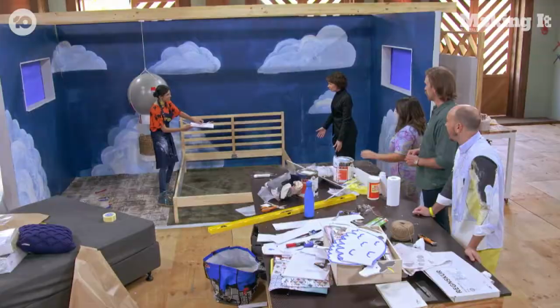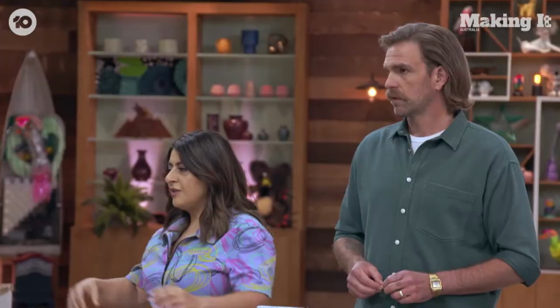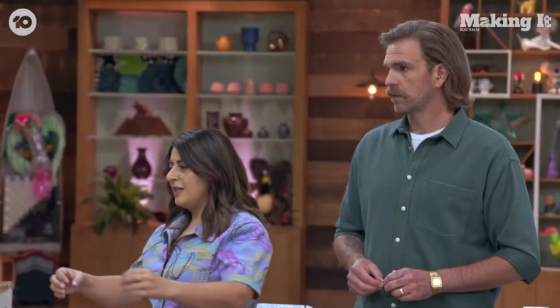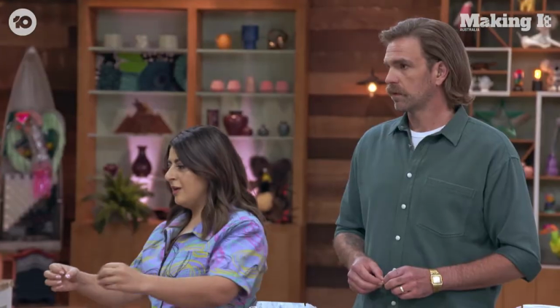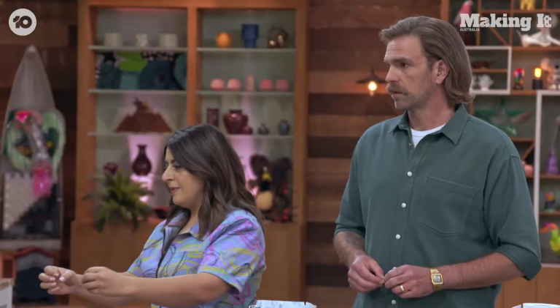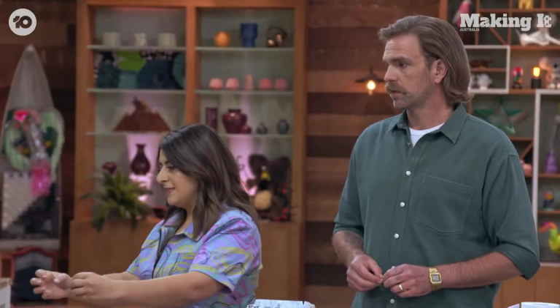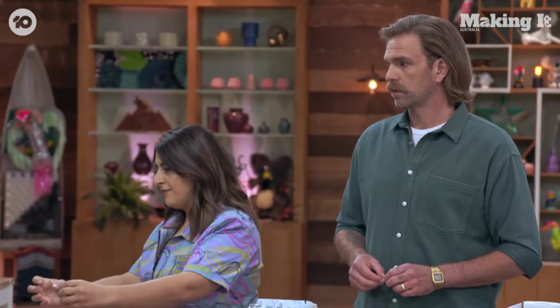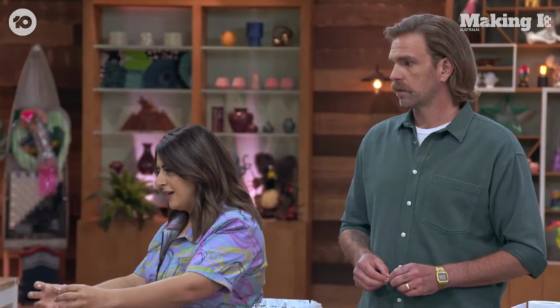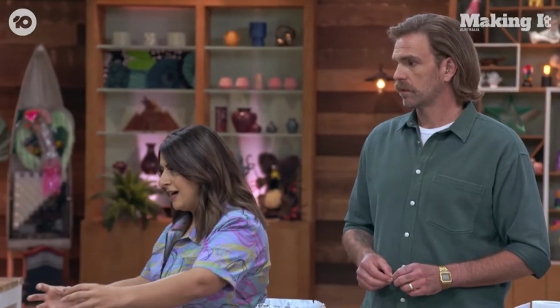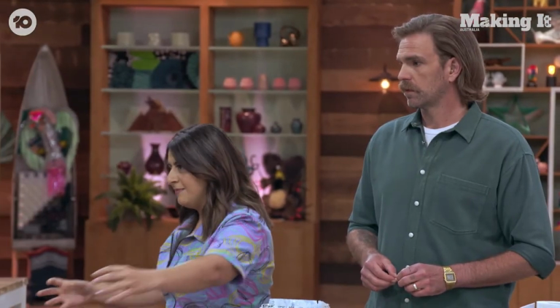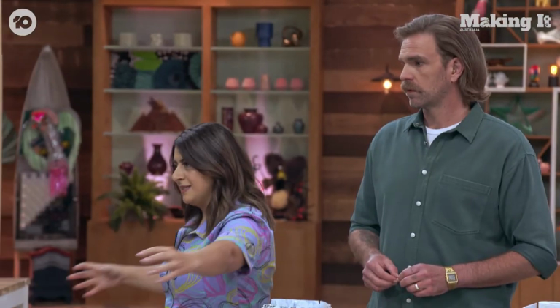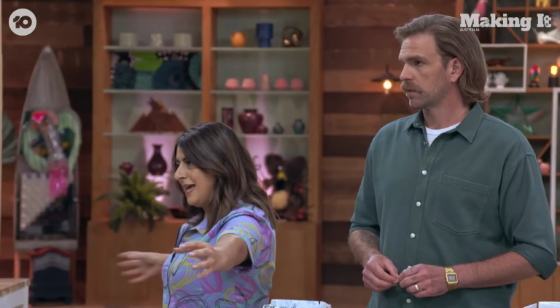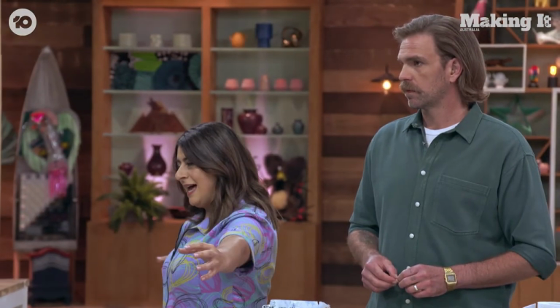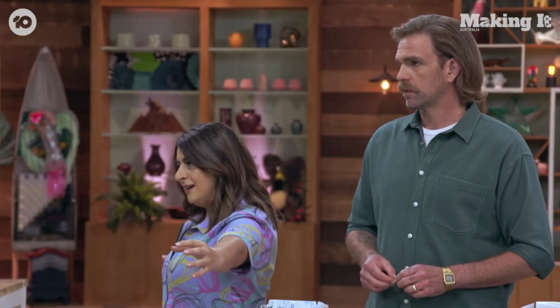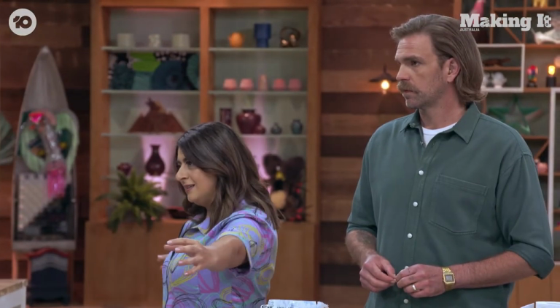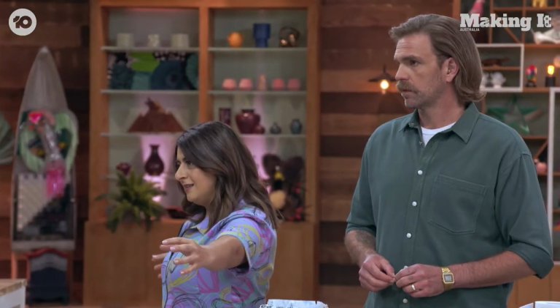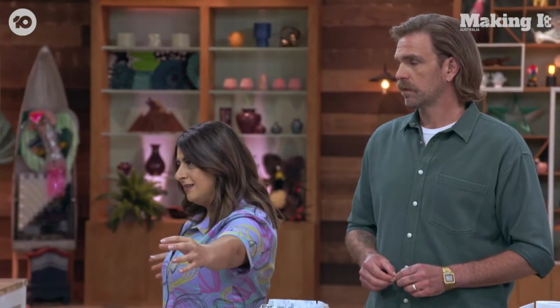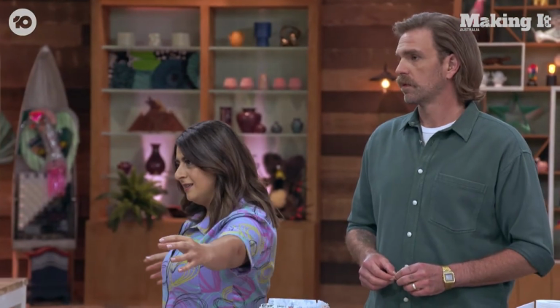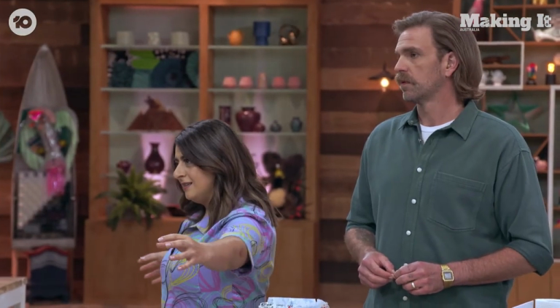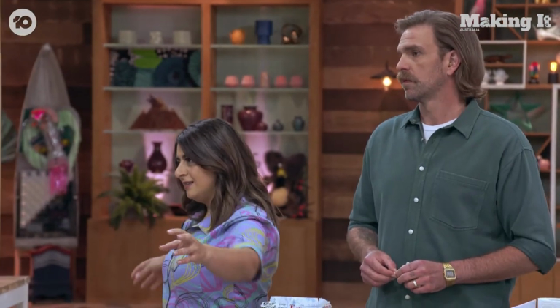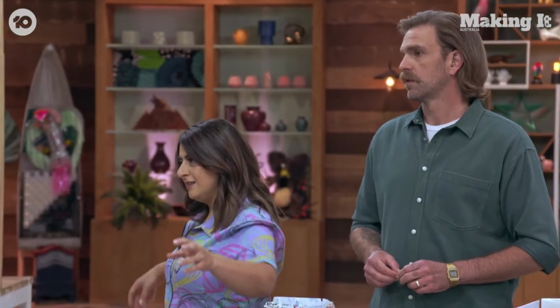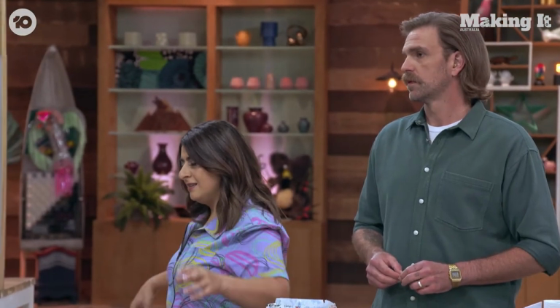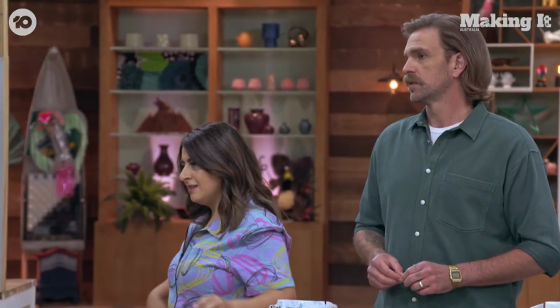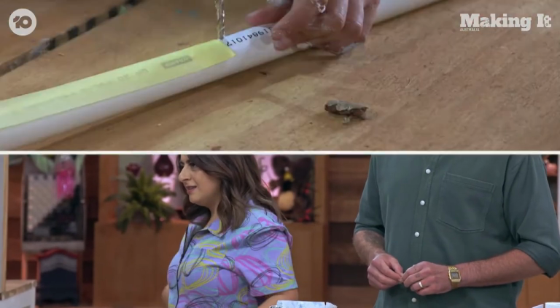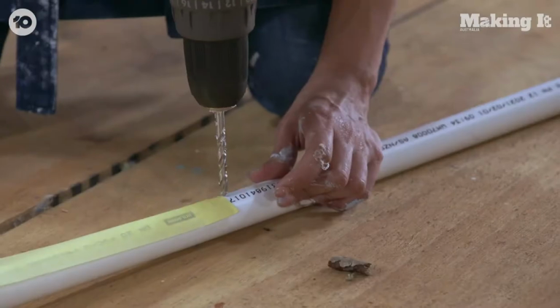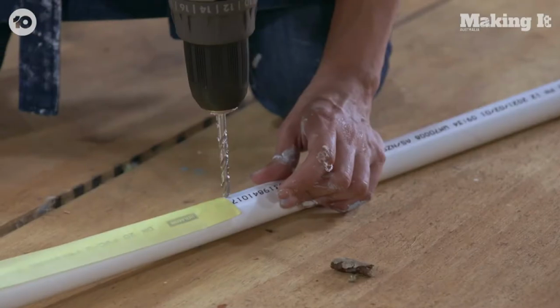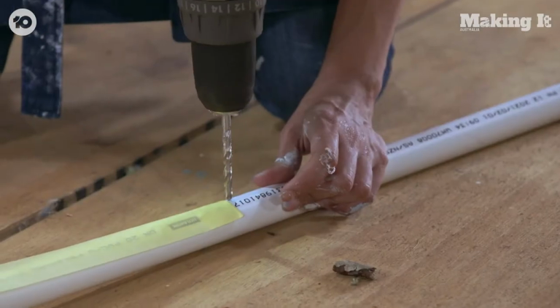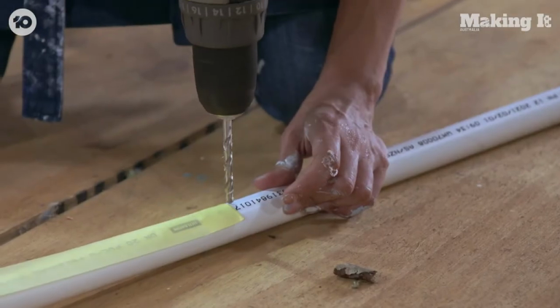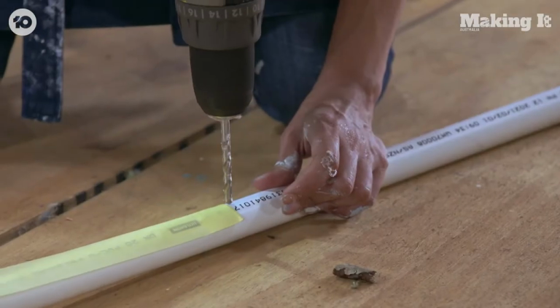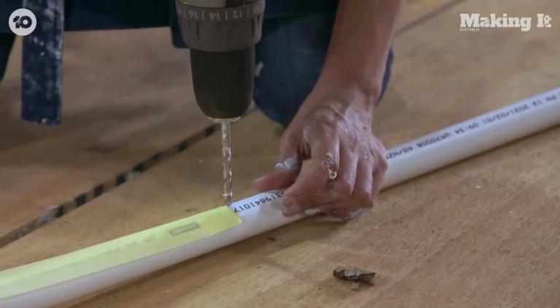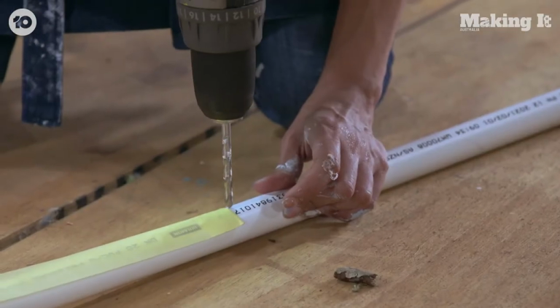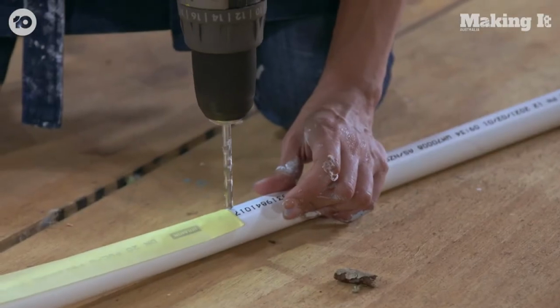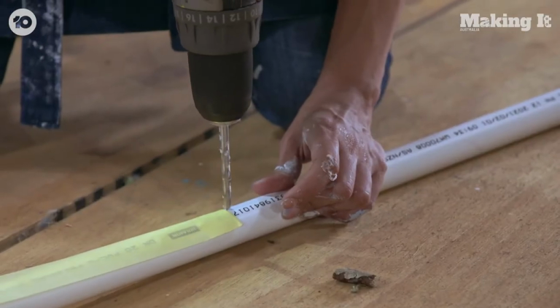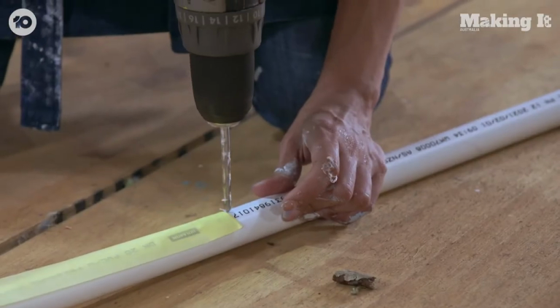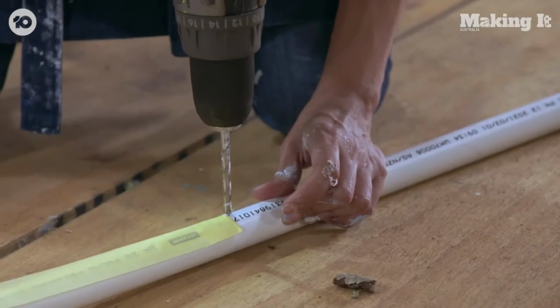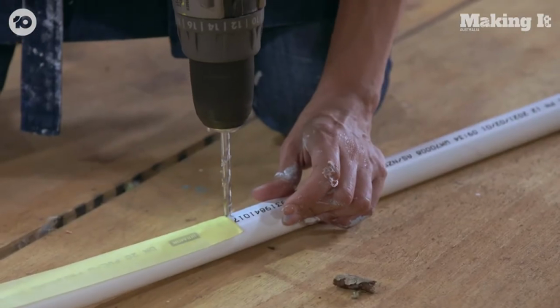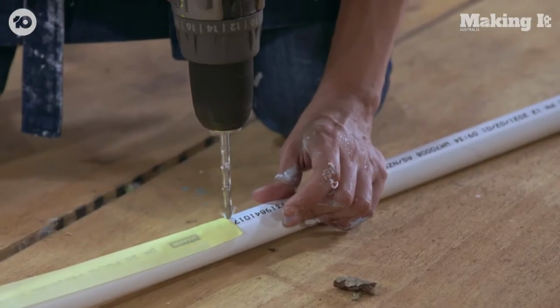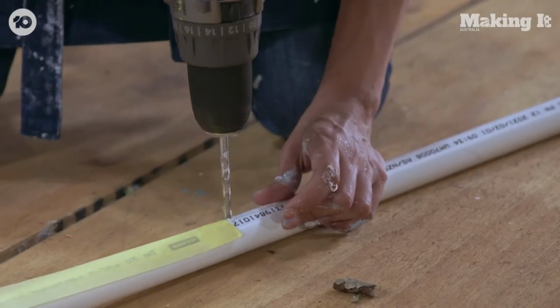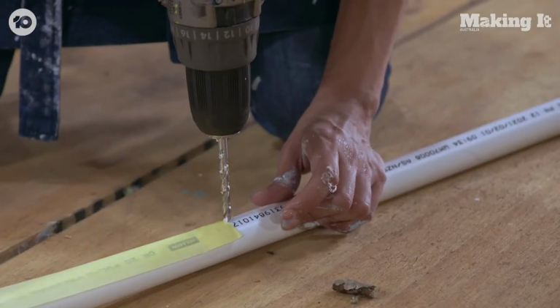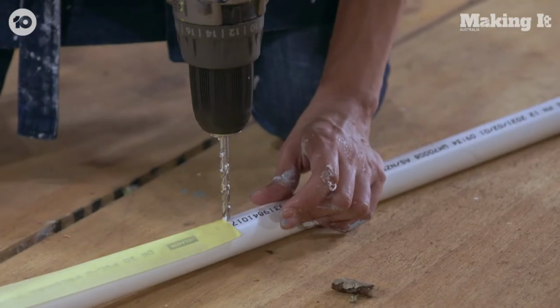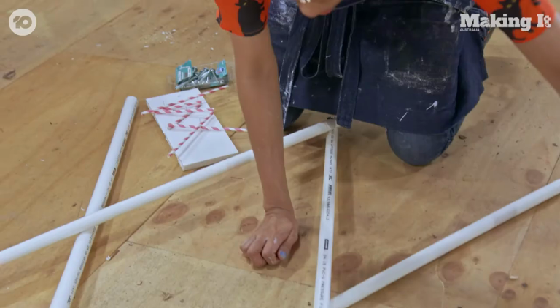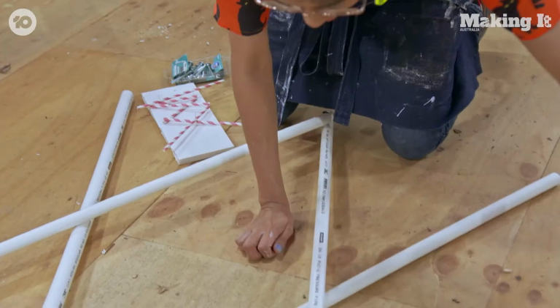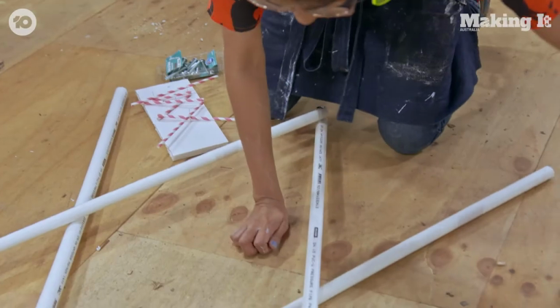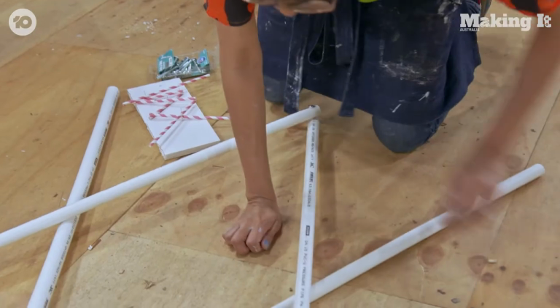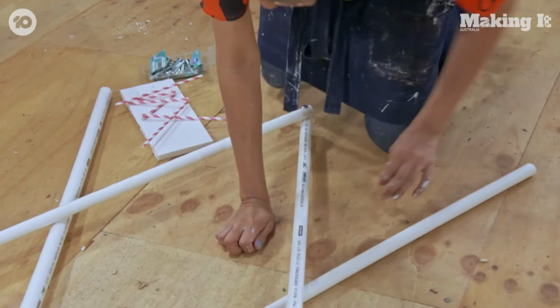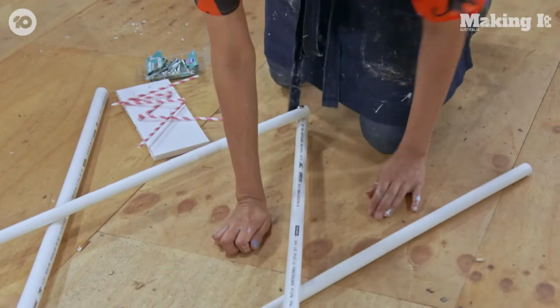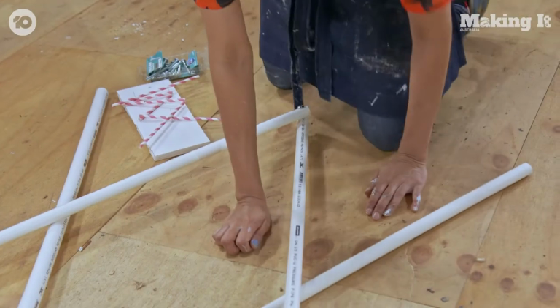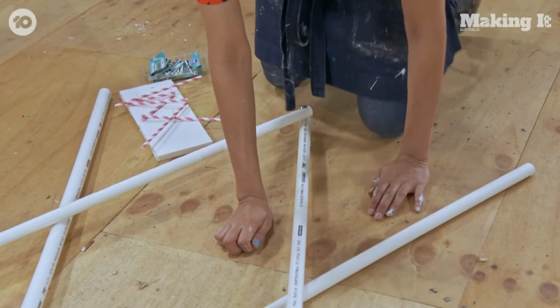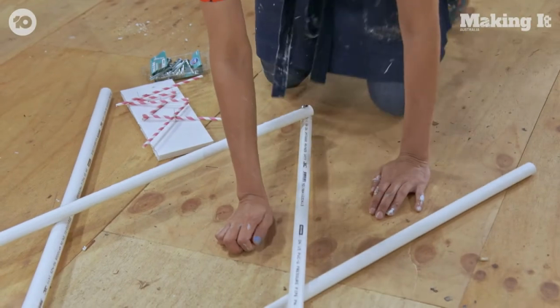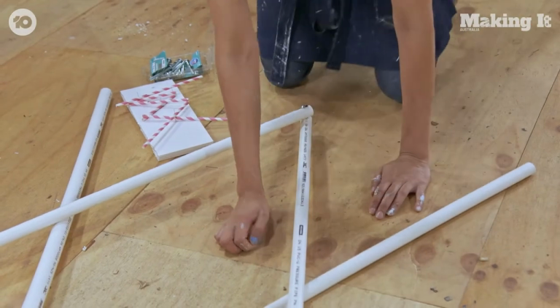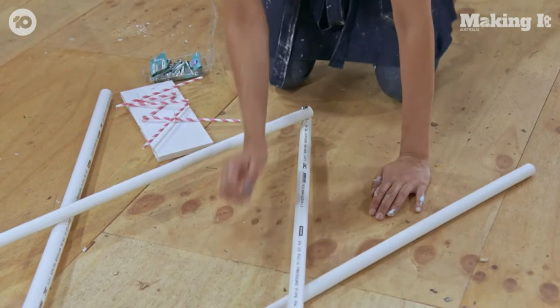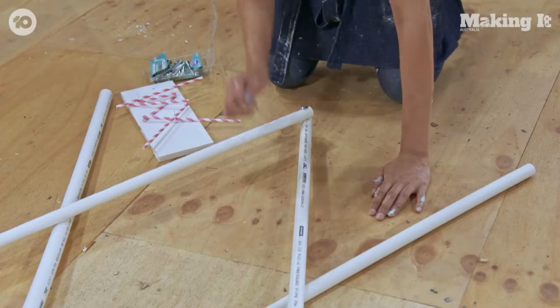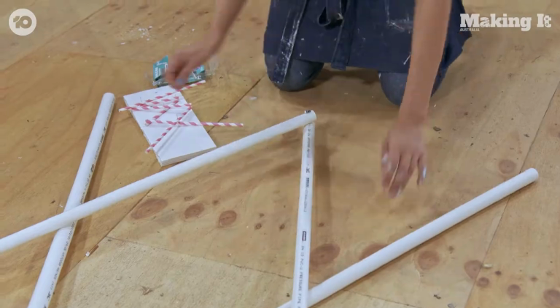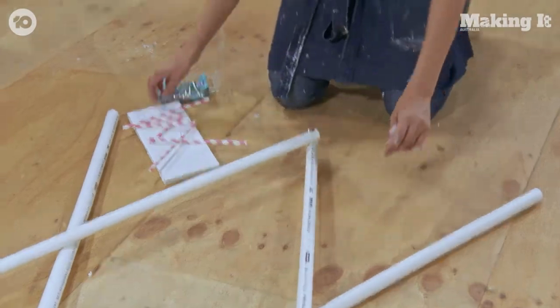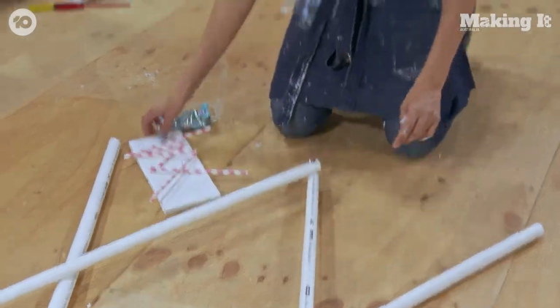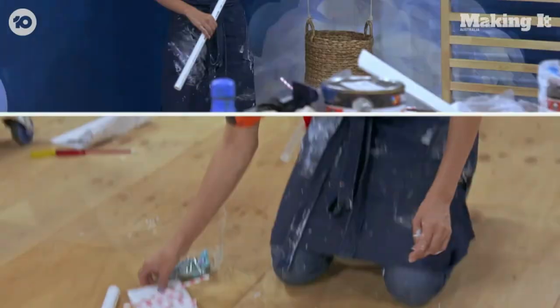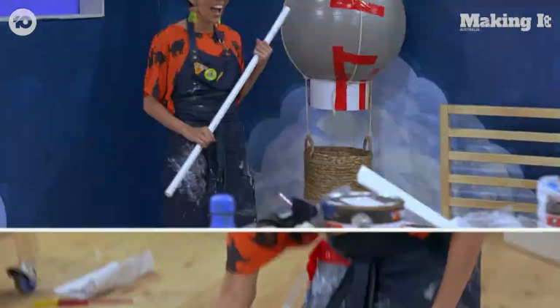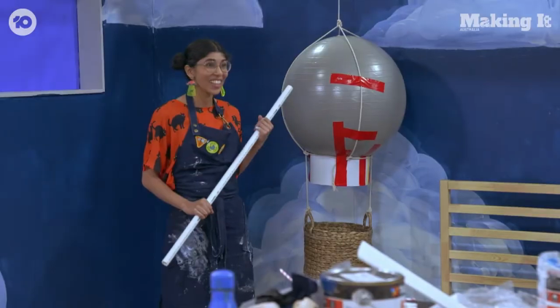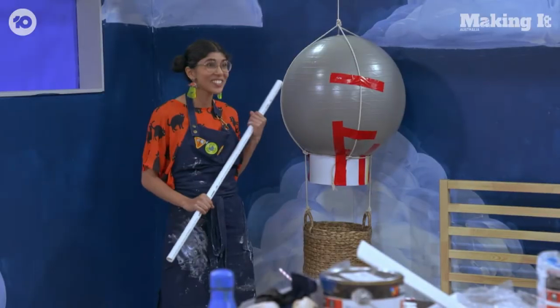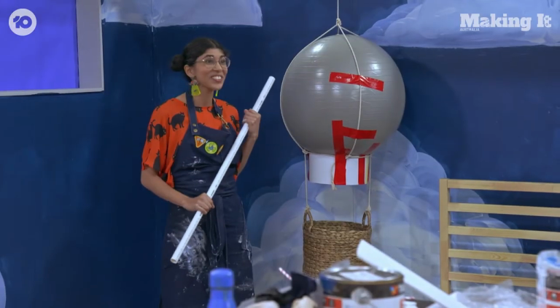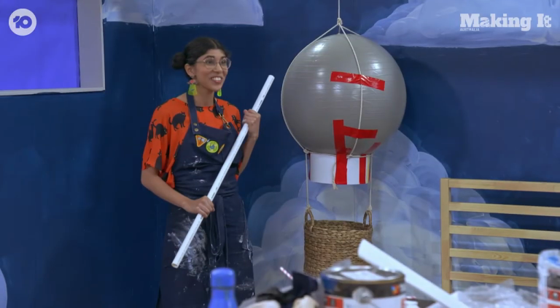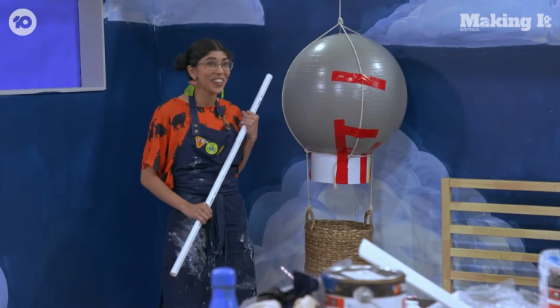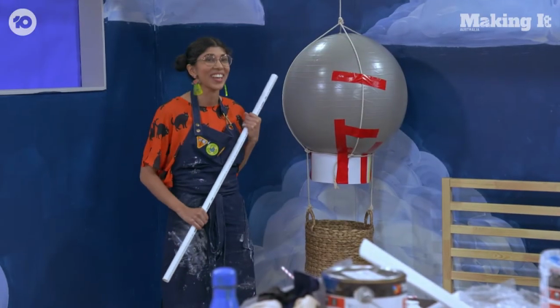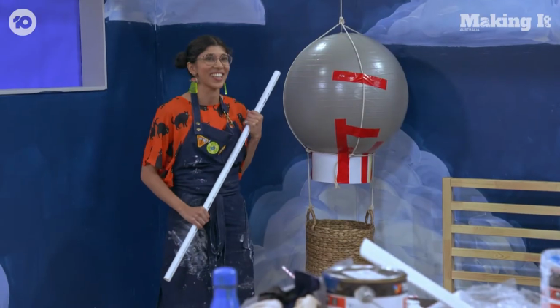So then there'll be stuff that comes out? Oh, so those are the framework of it. The struts. Yes. Actual wings.